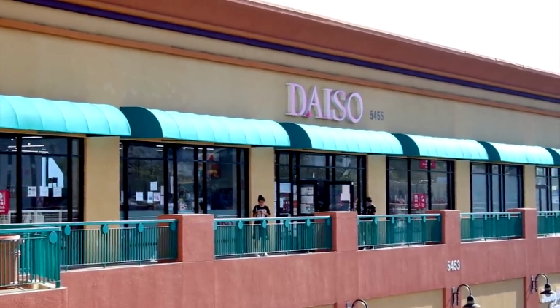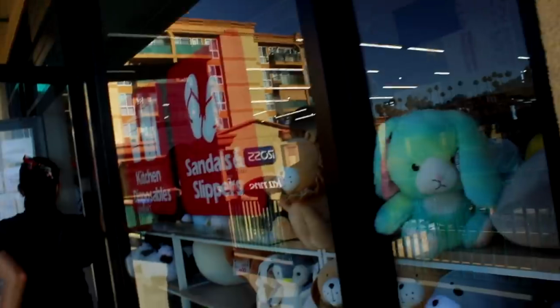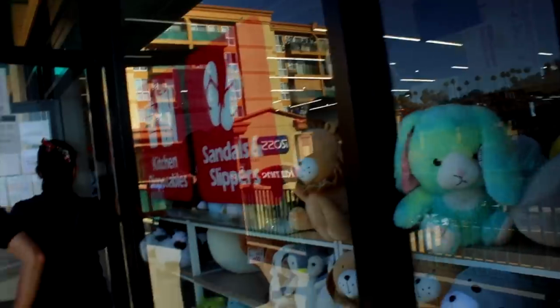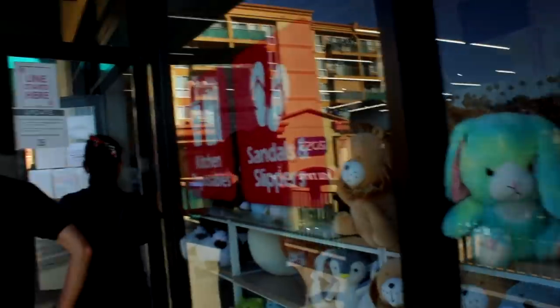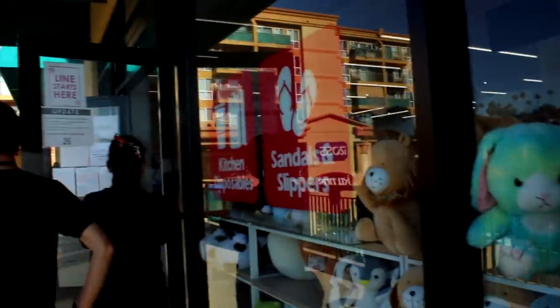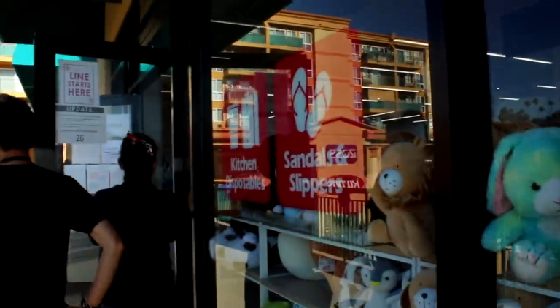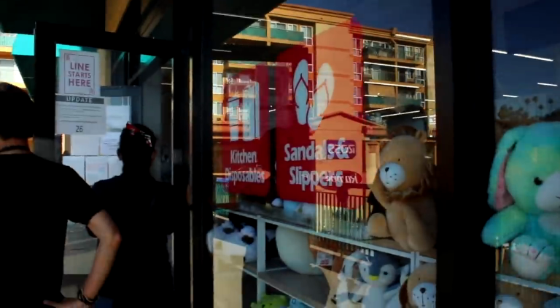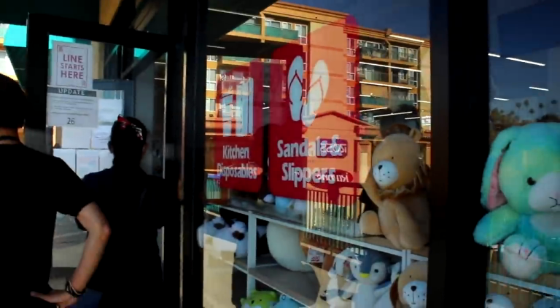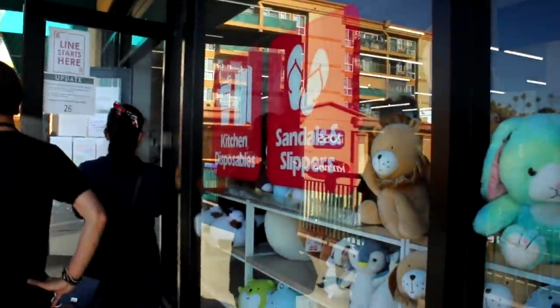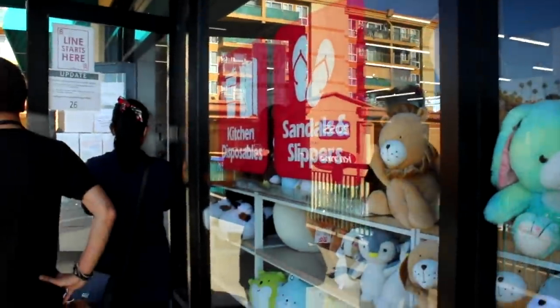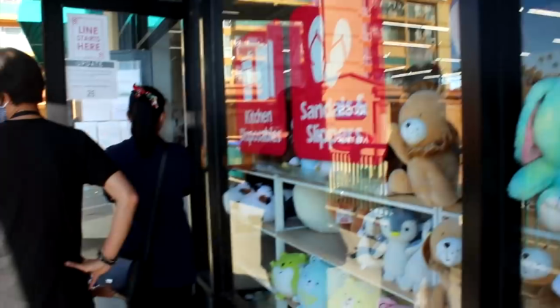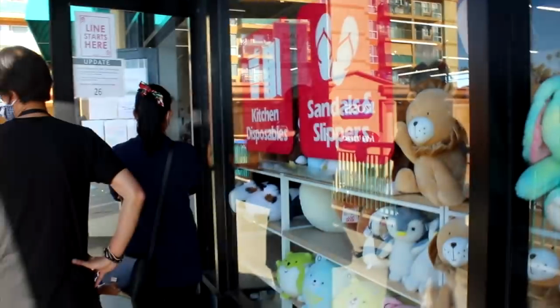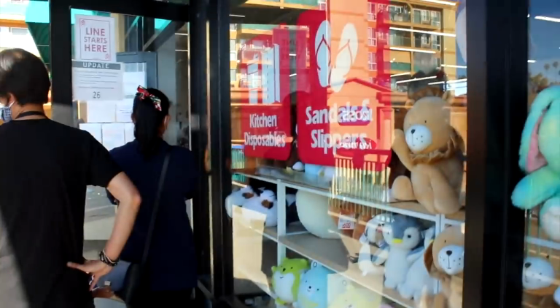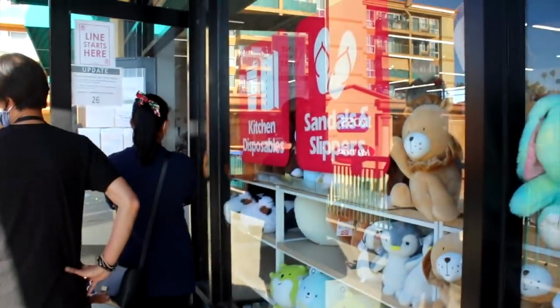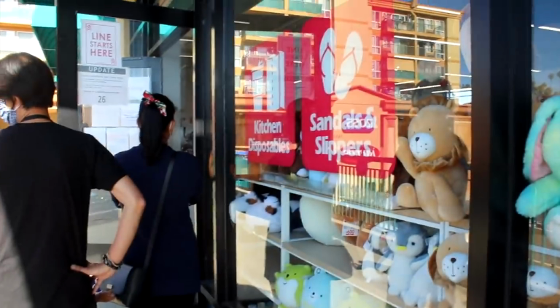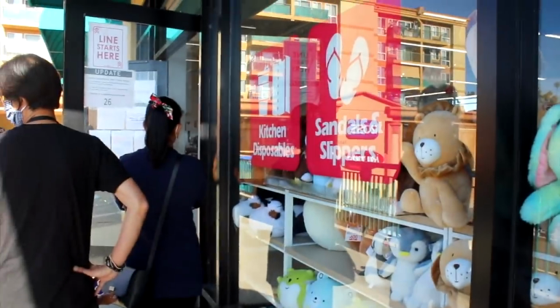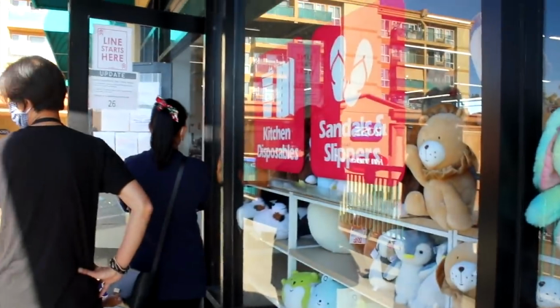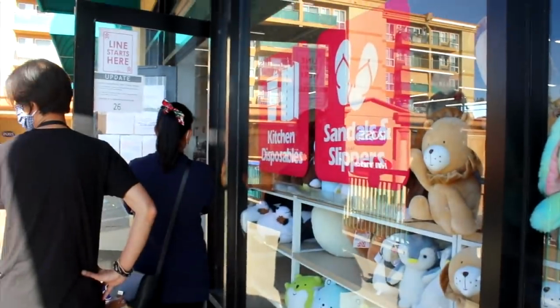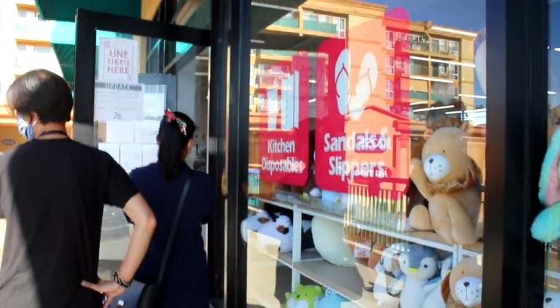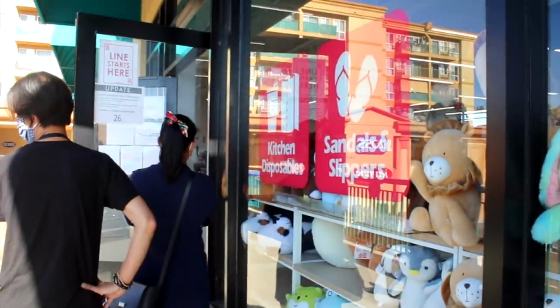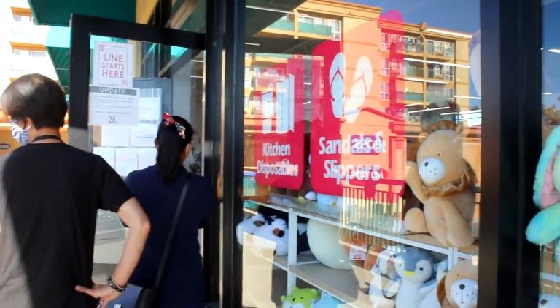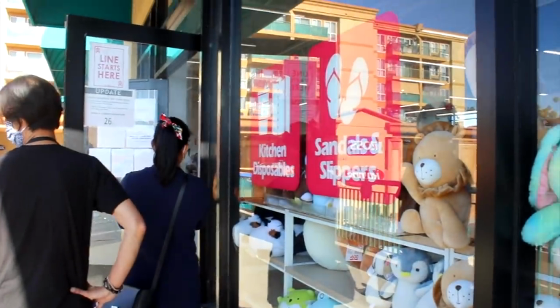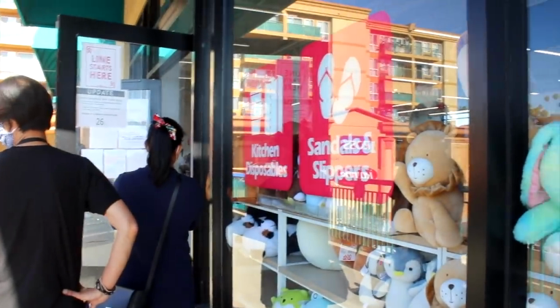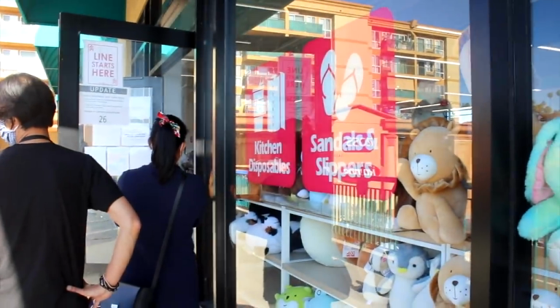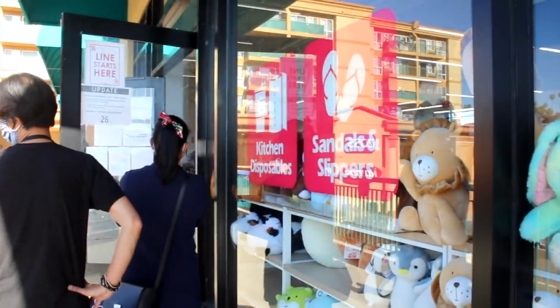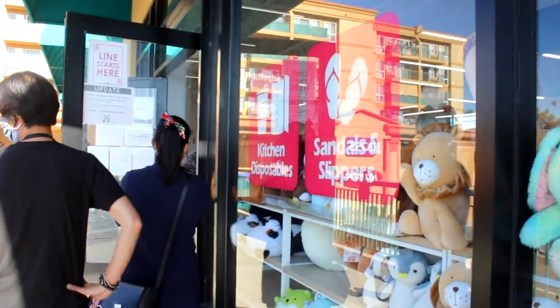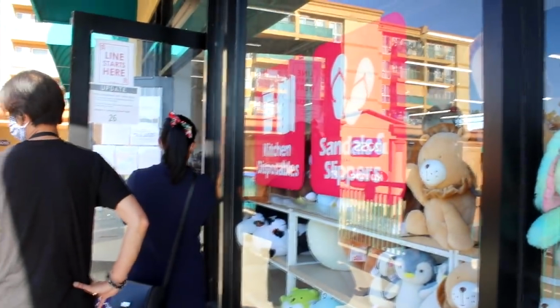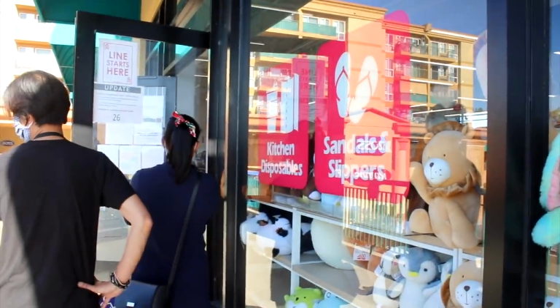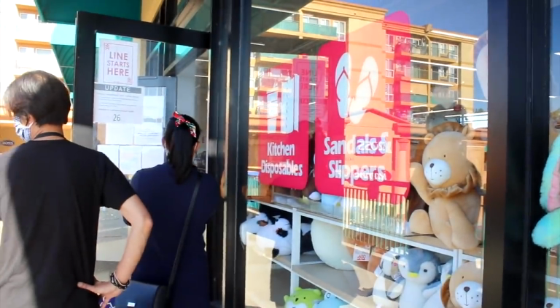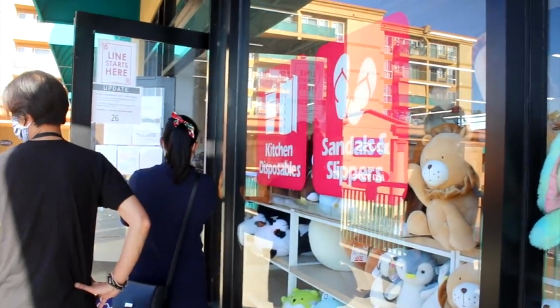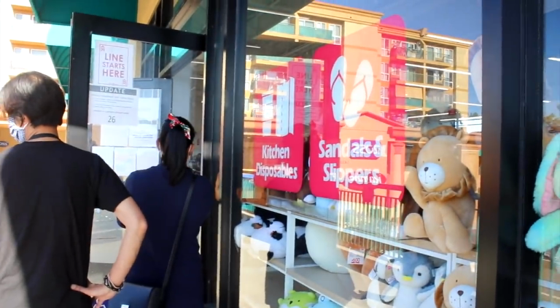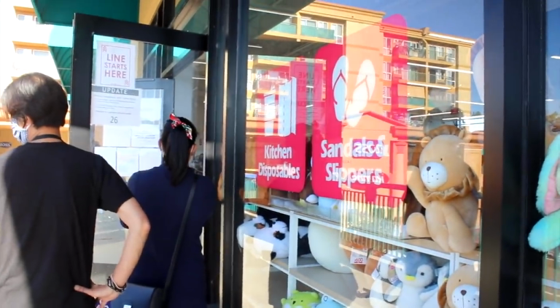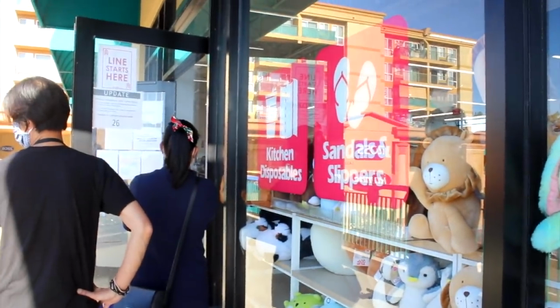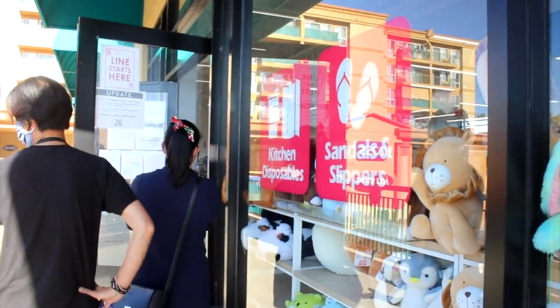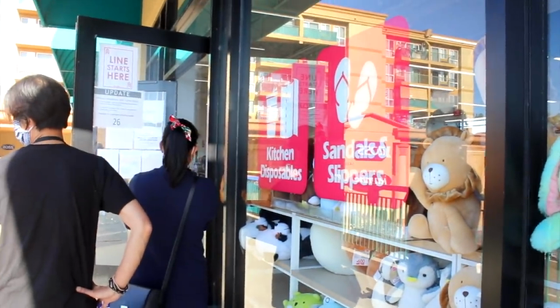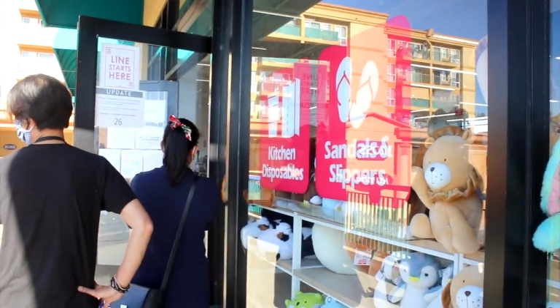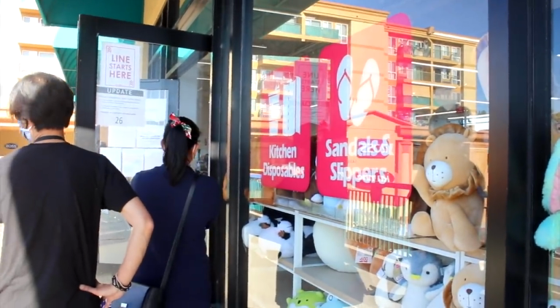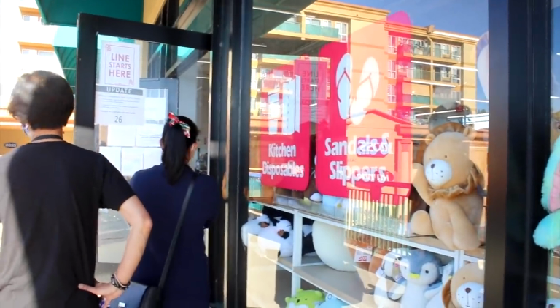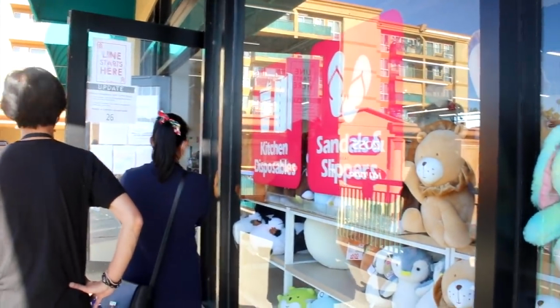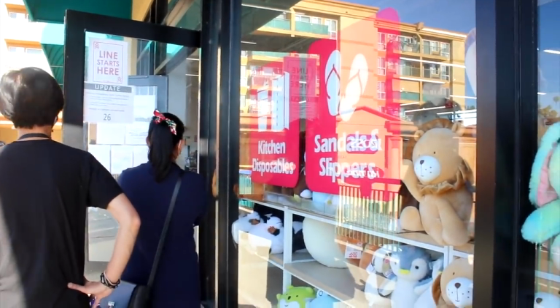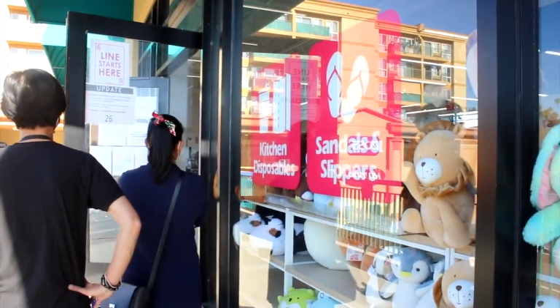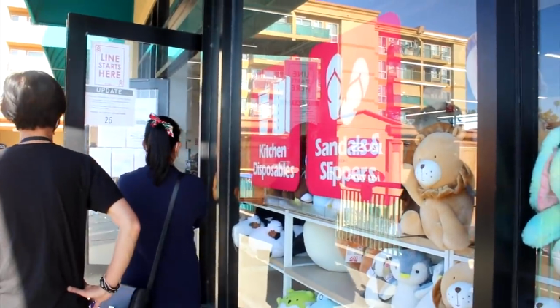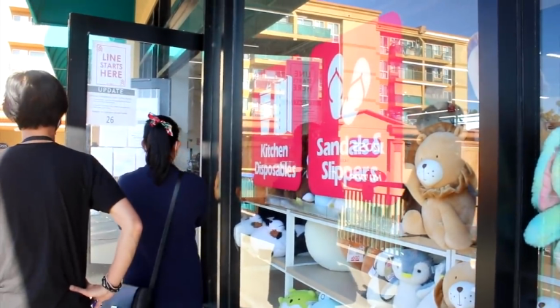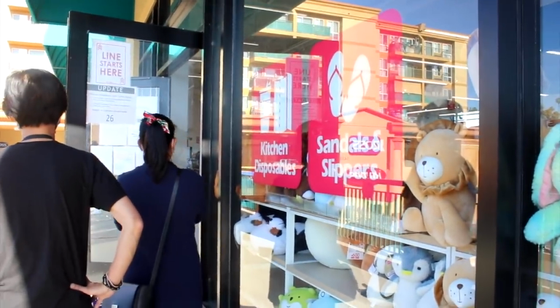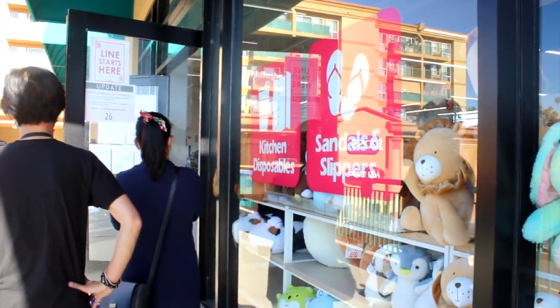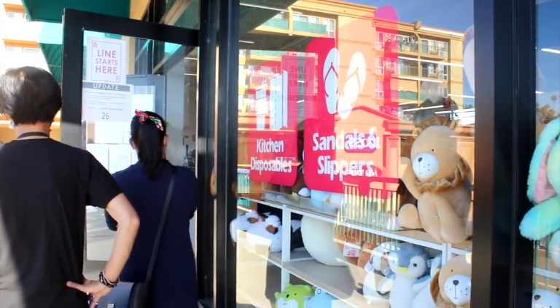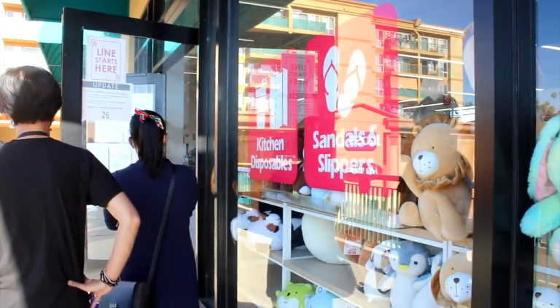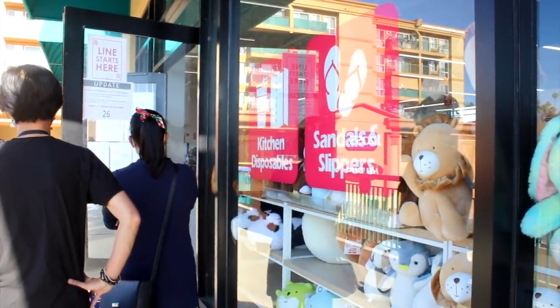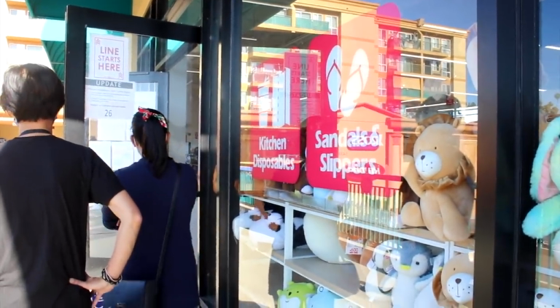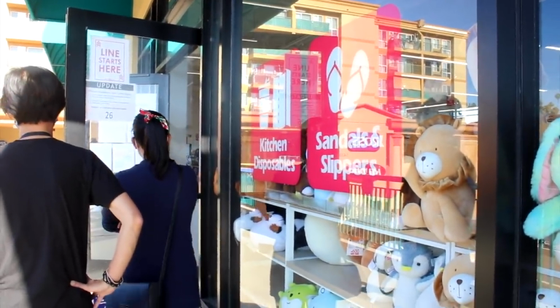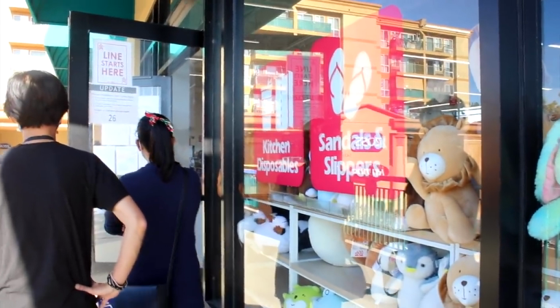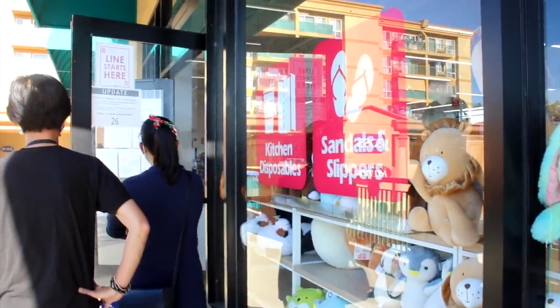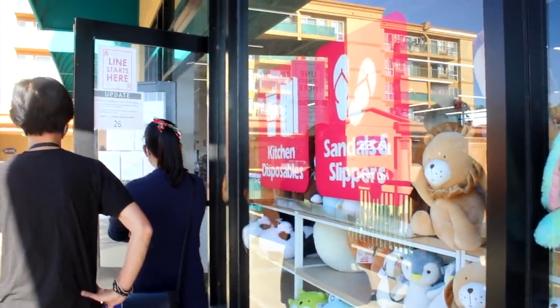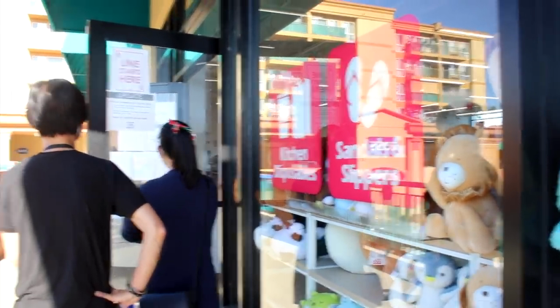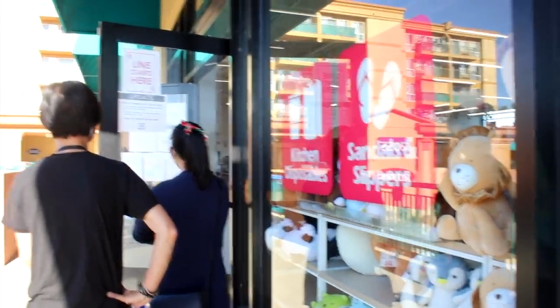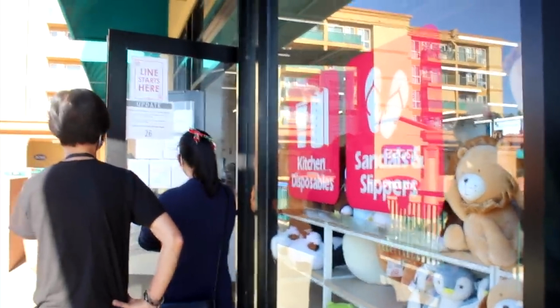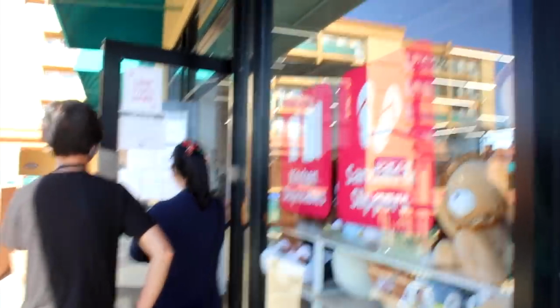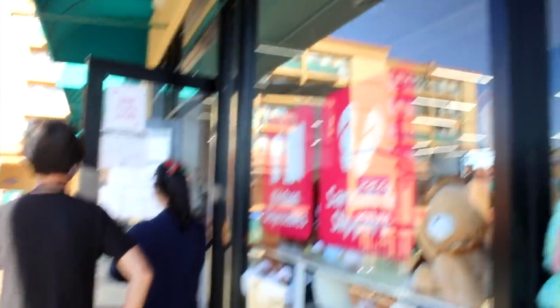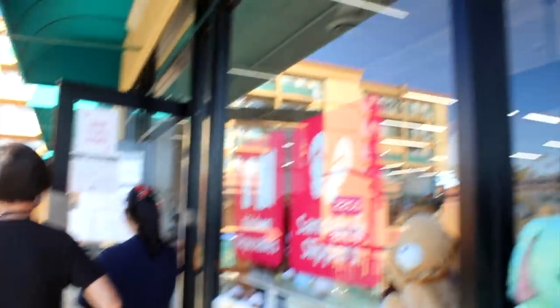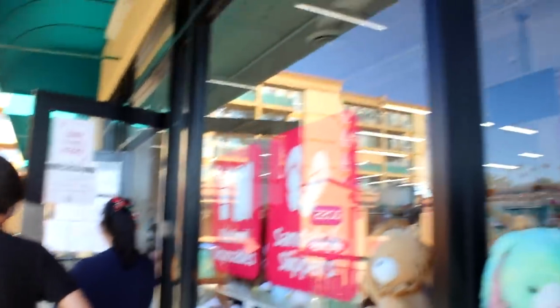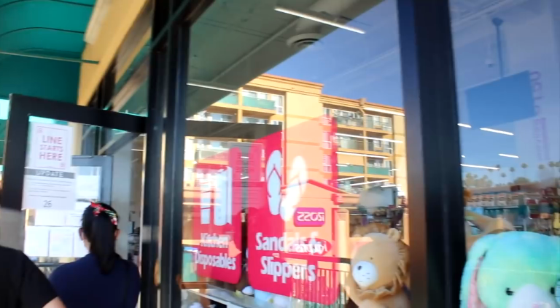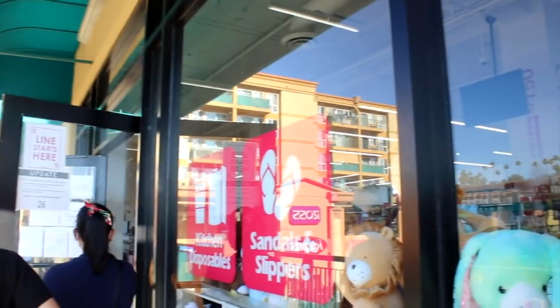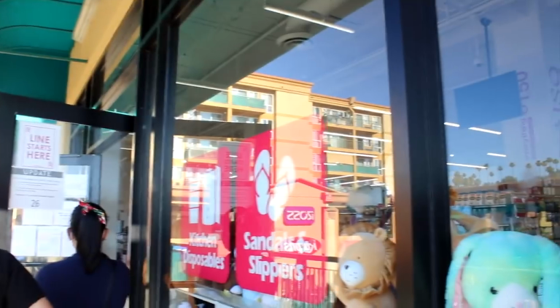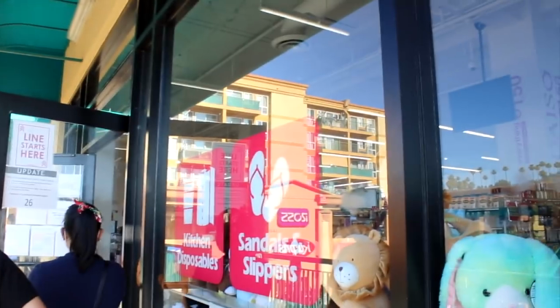We have to wait in line because they only let a certain number of people inside at the same time.